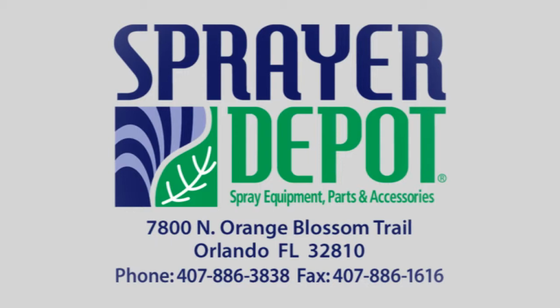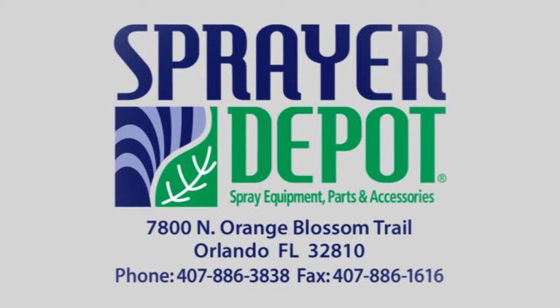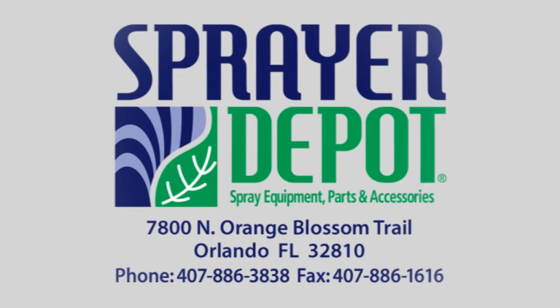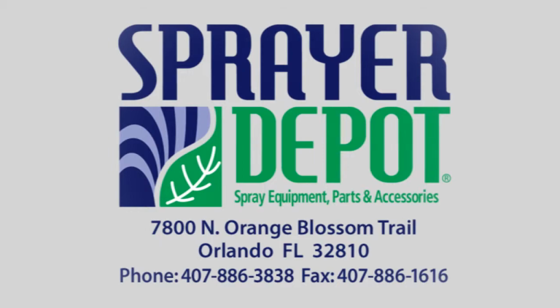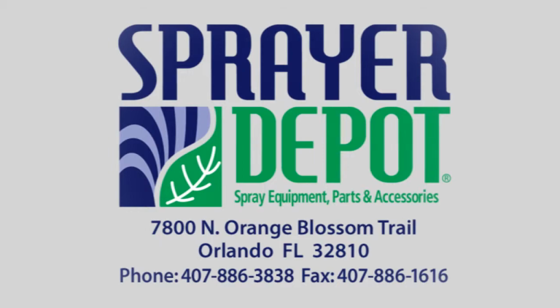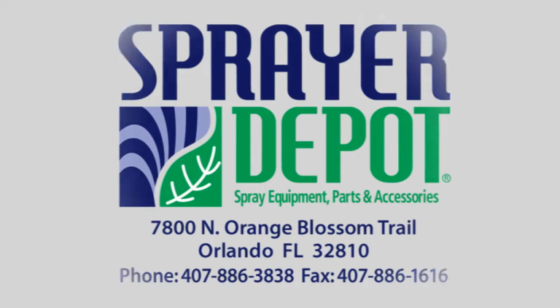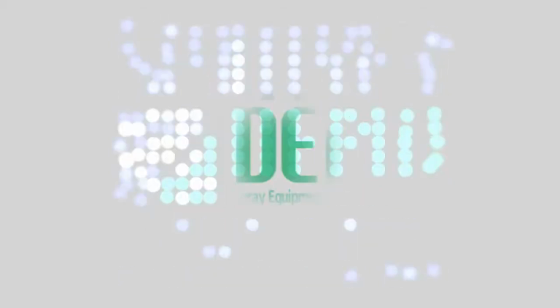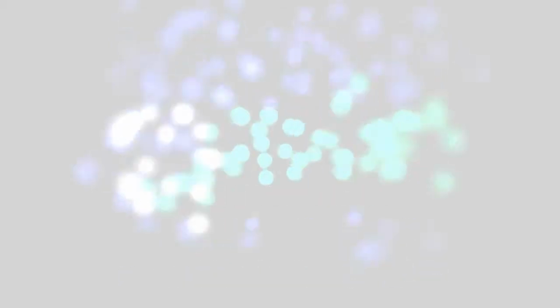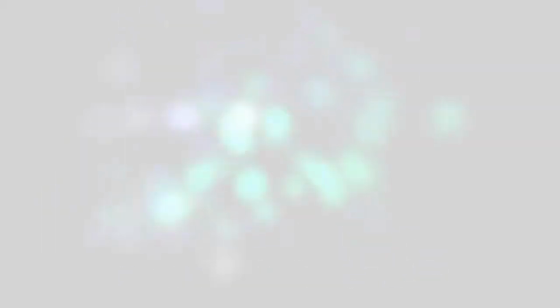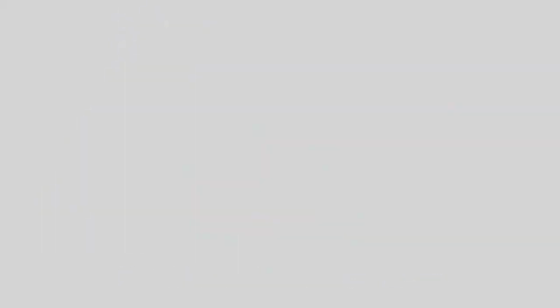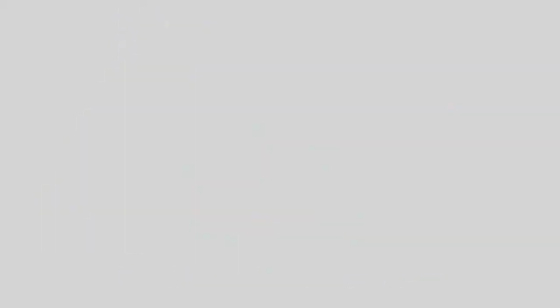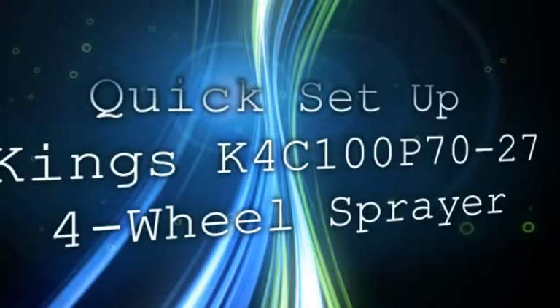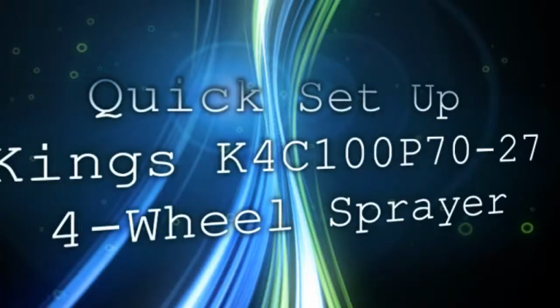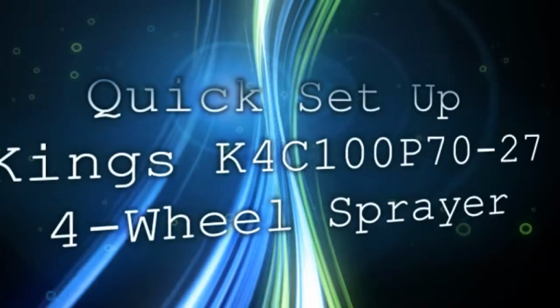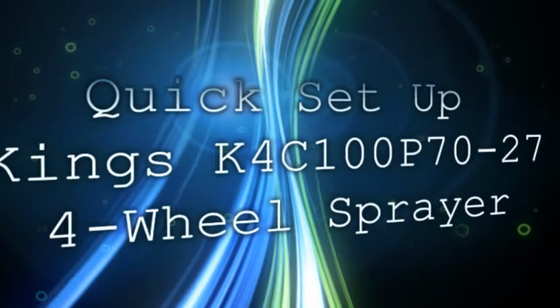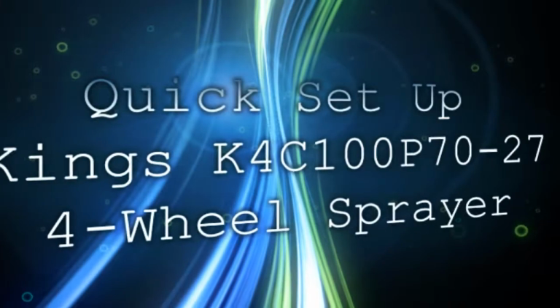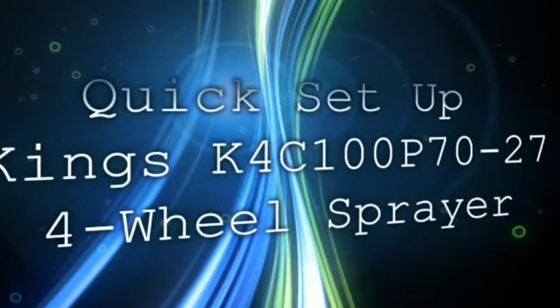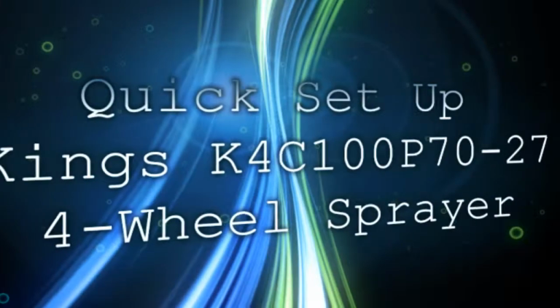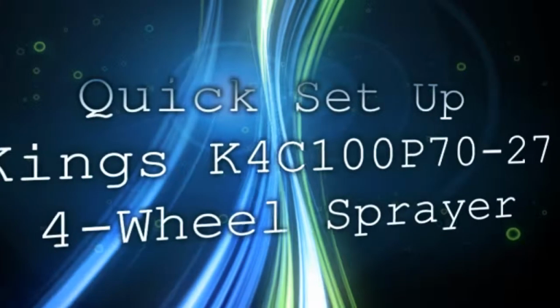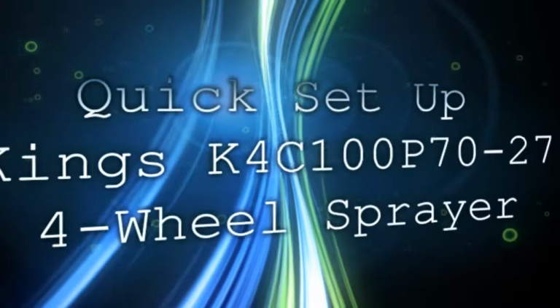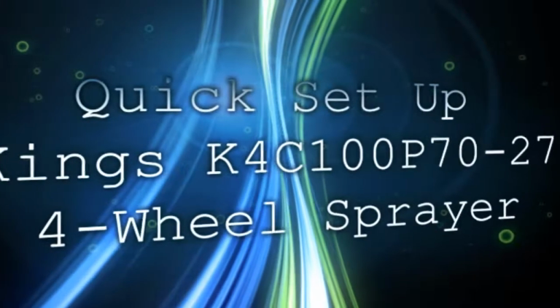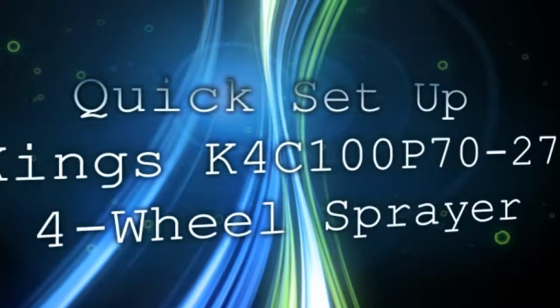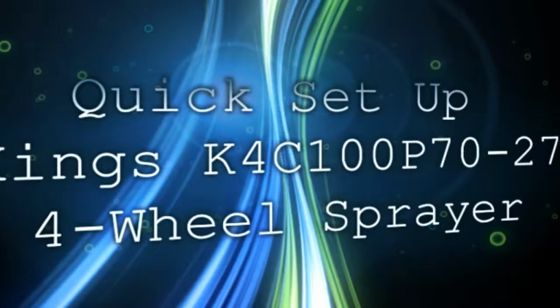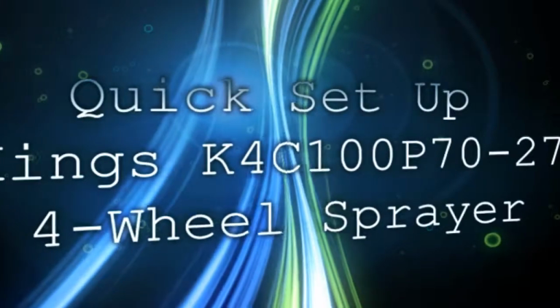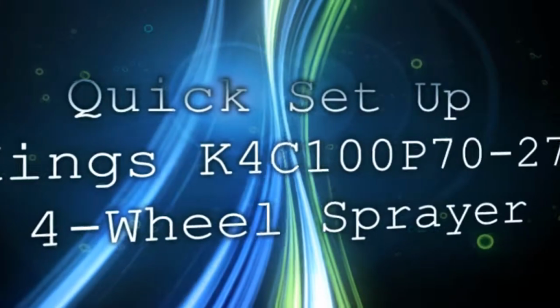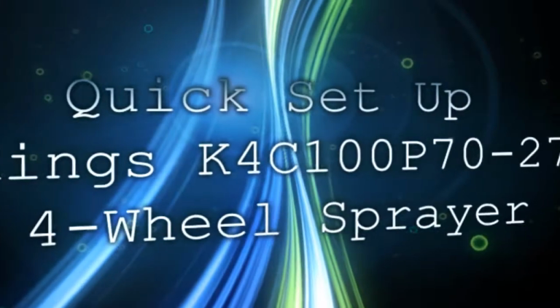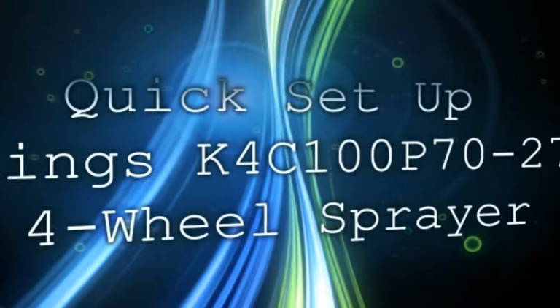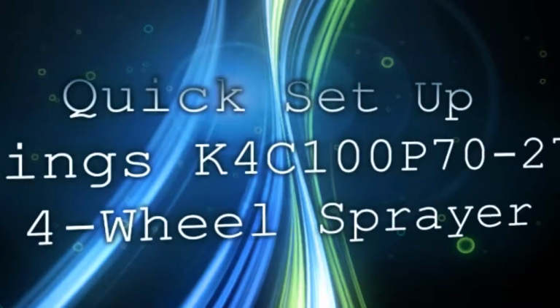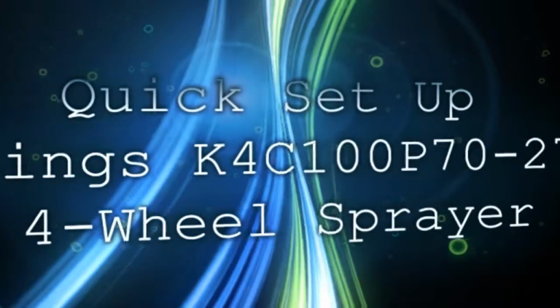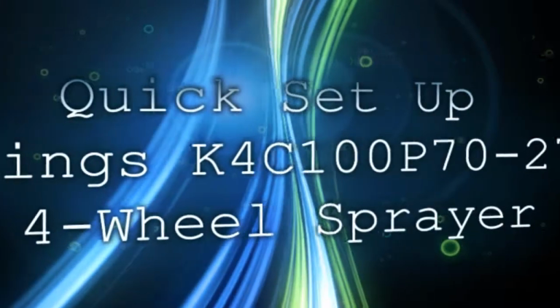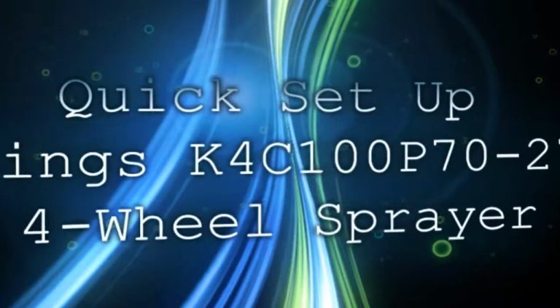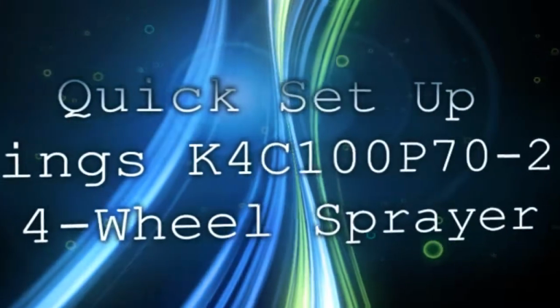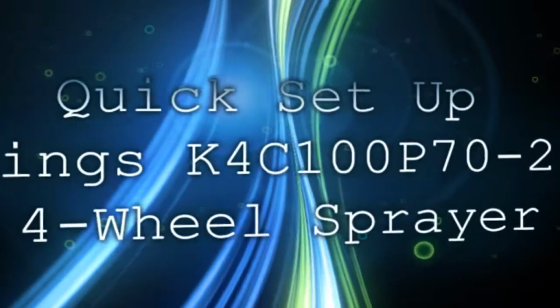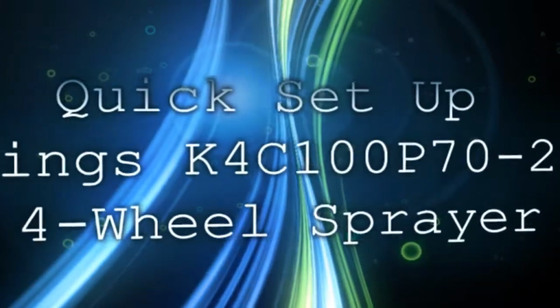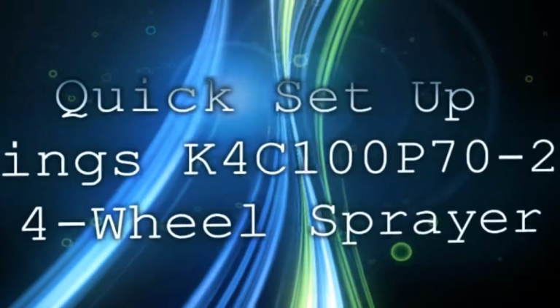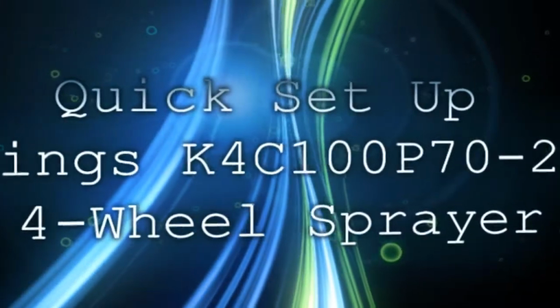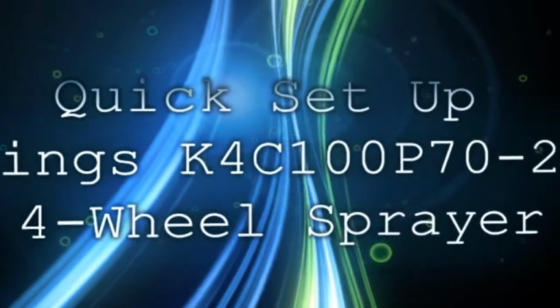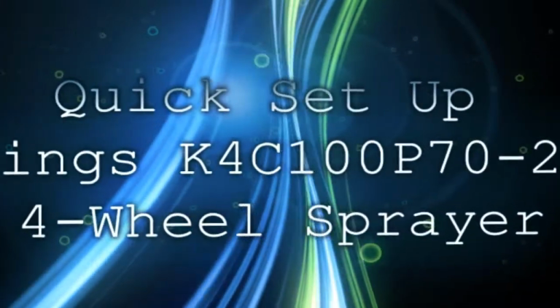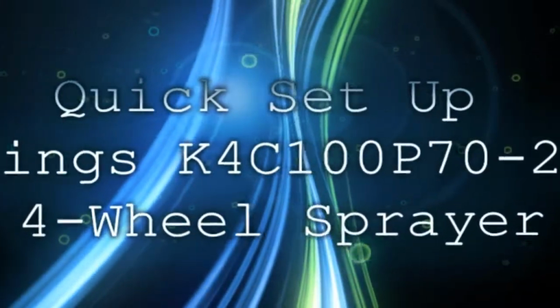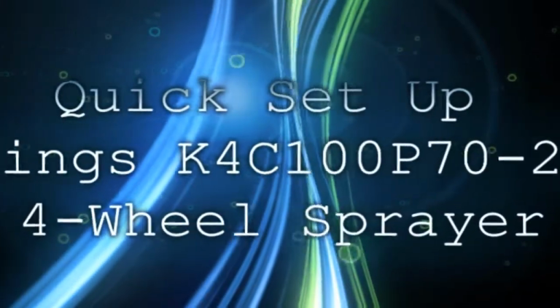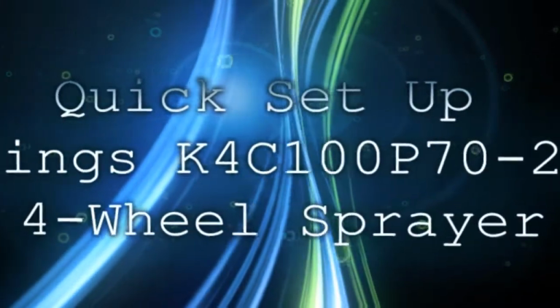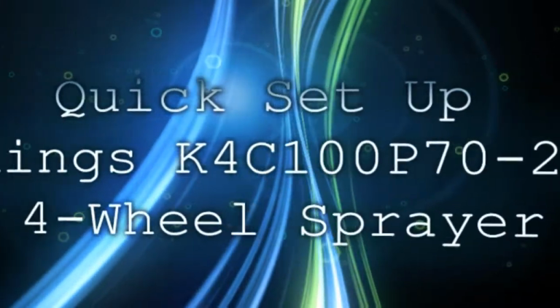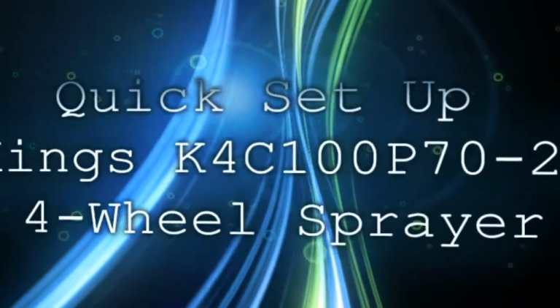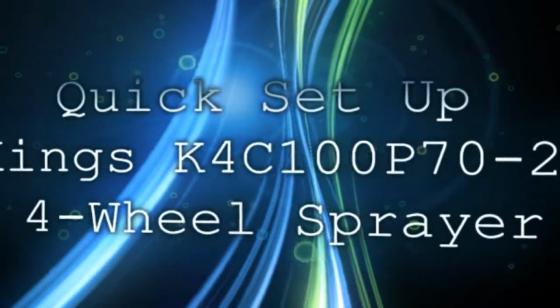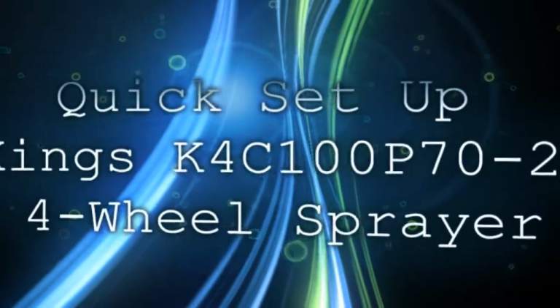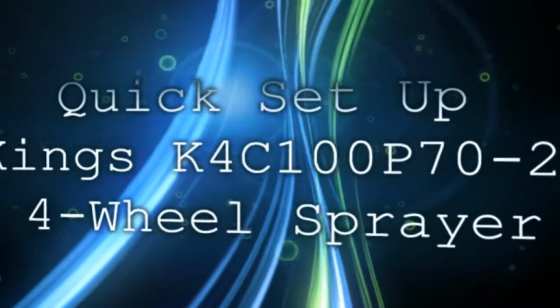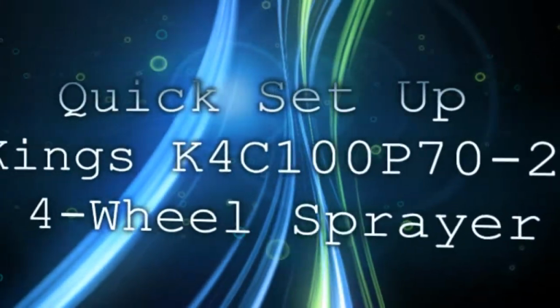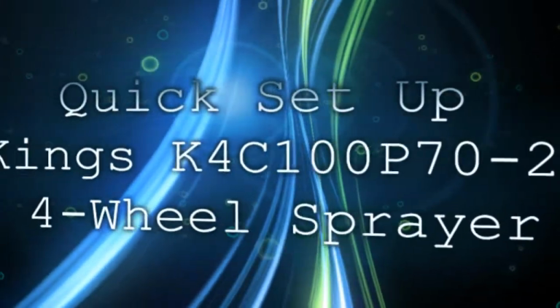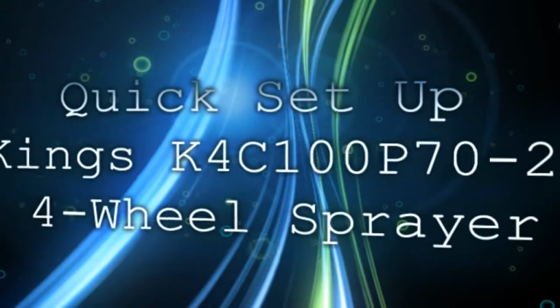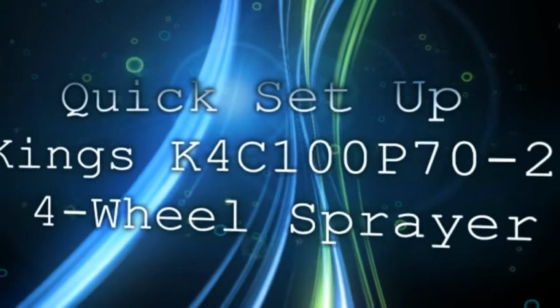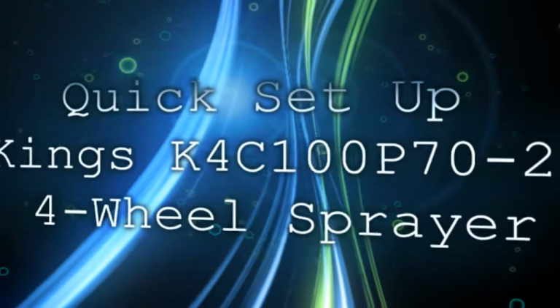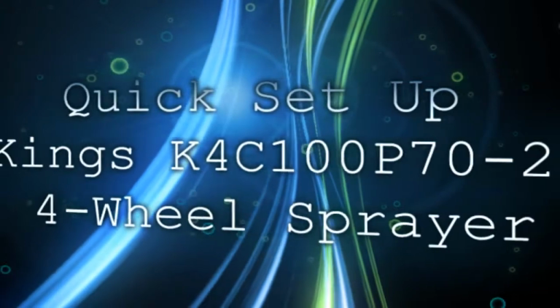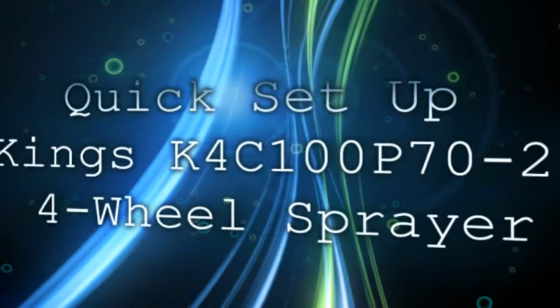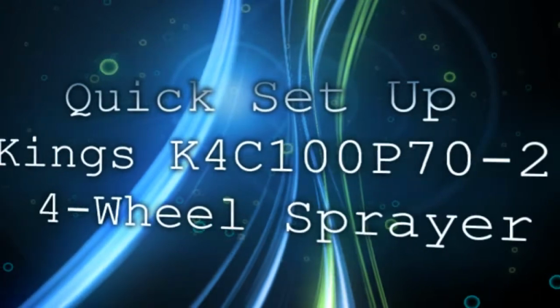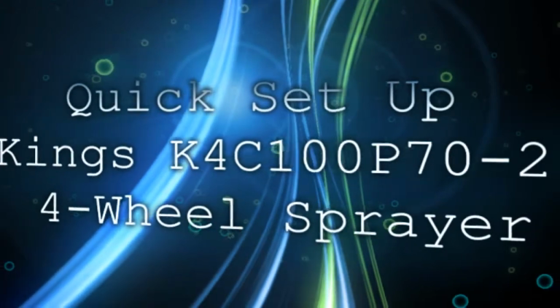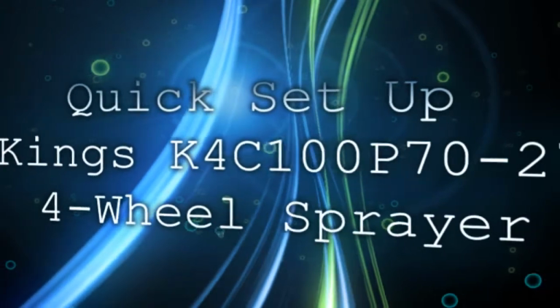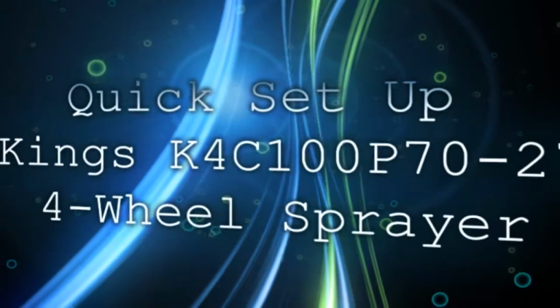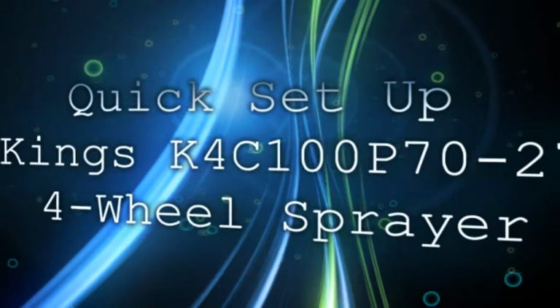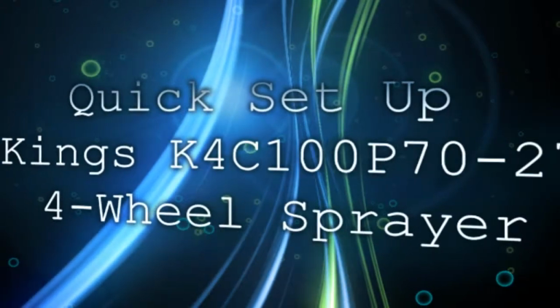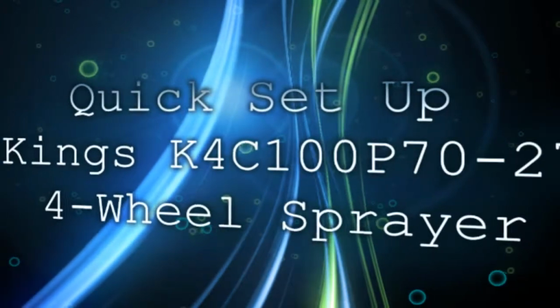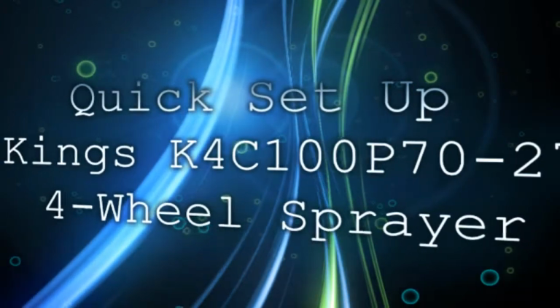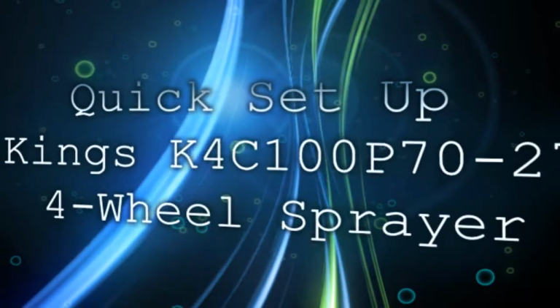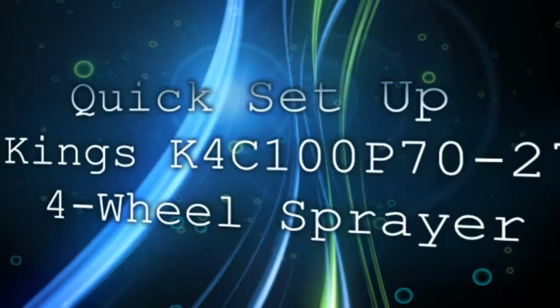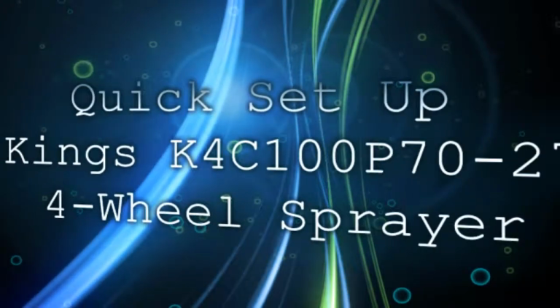Quick setup on a King's K4C100P70-27 four-wheel sprayer.